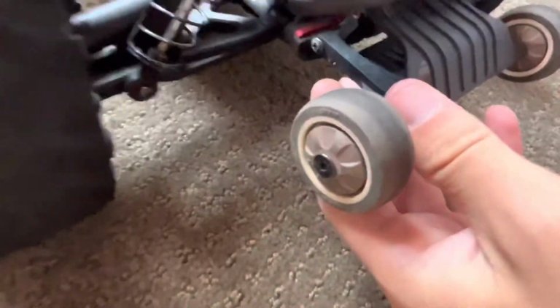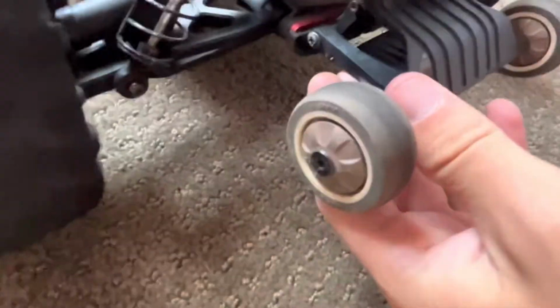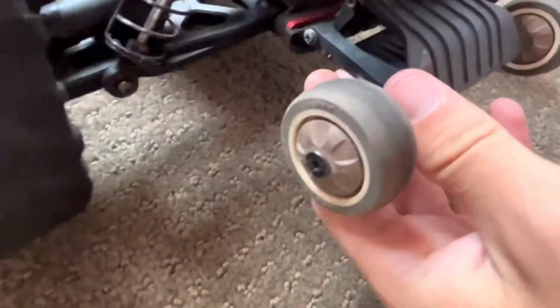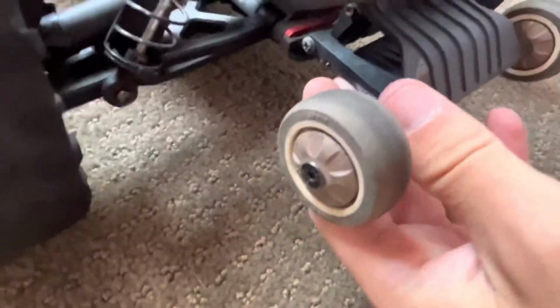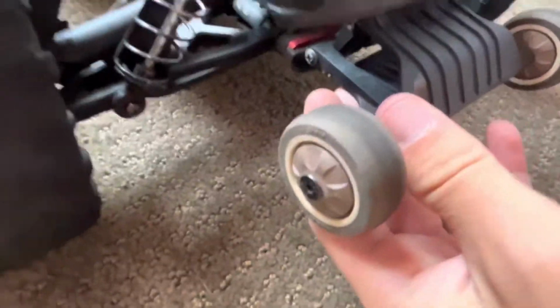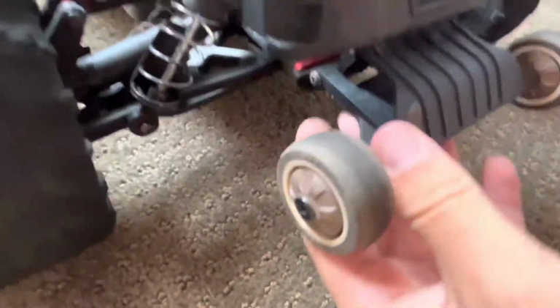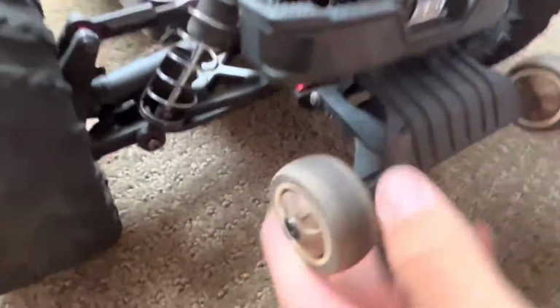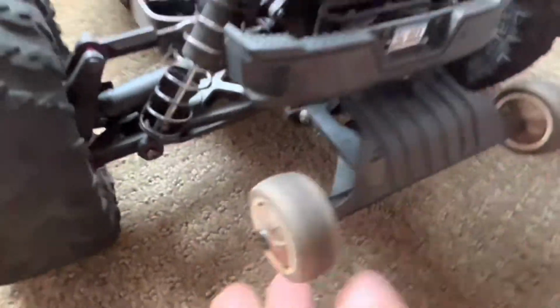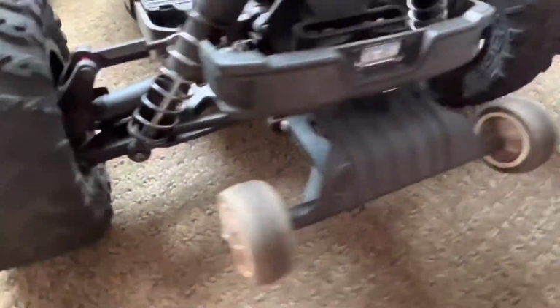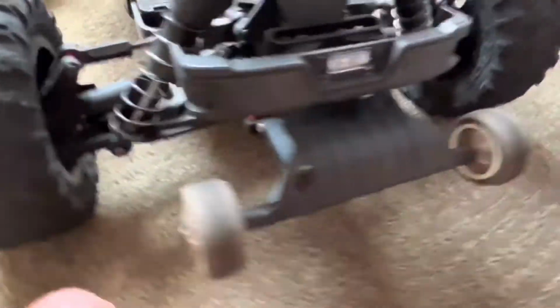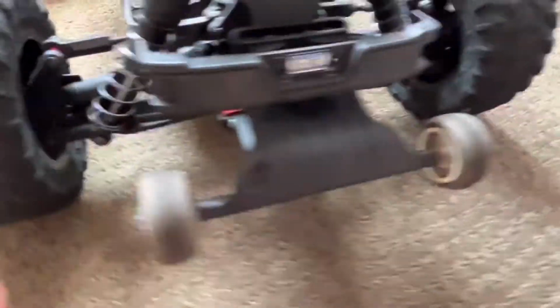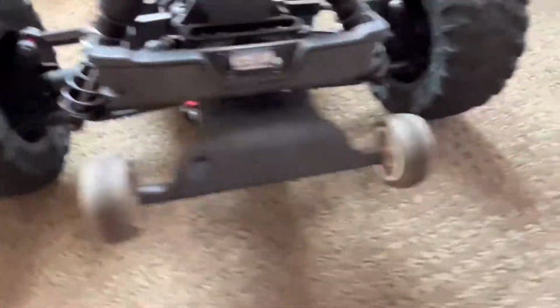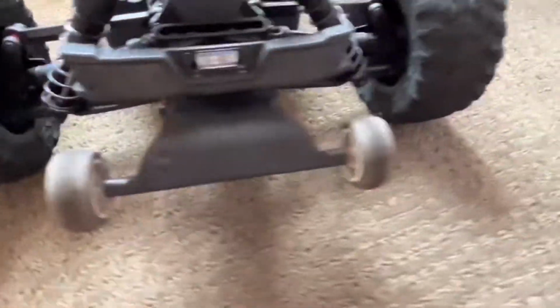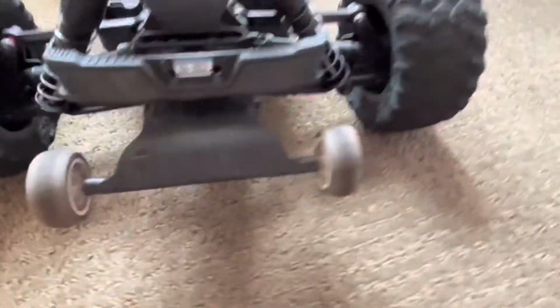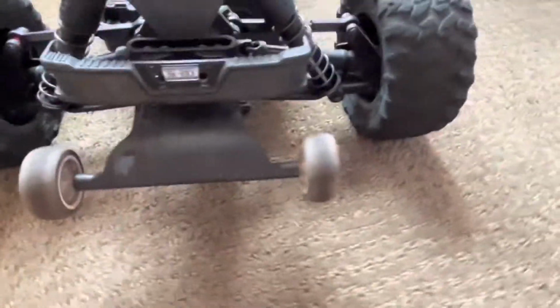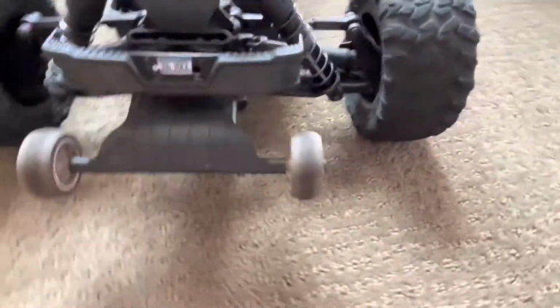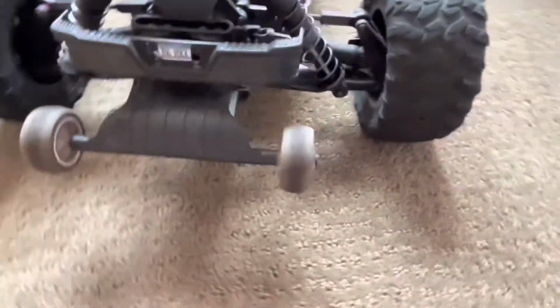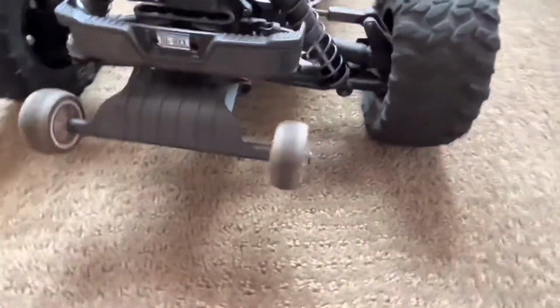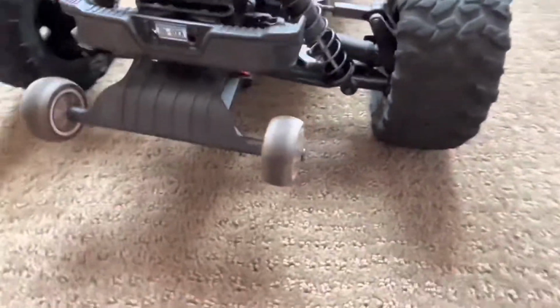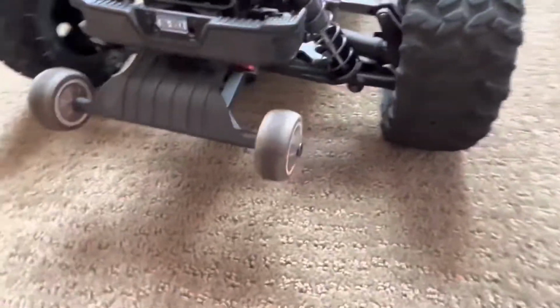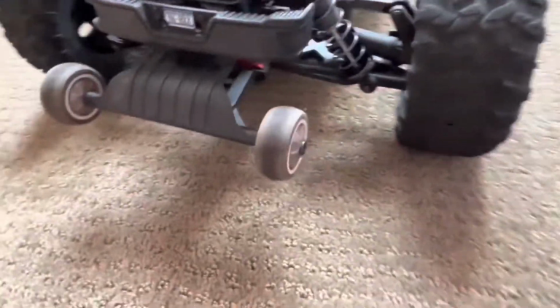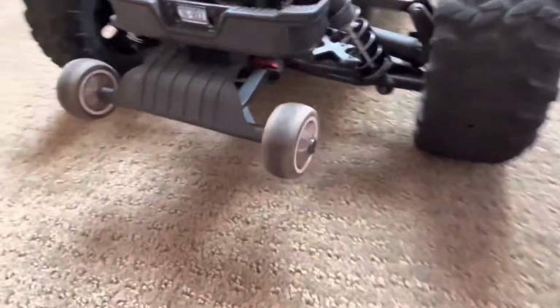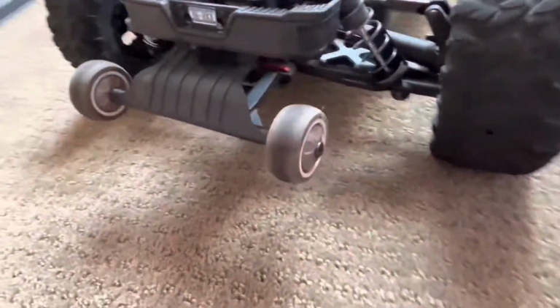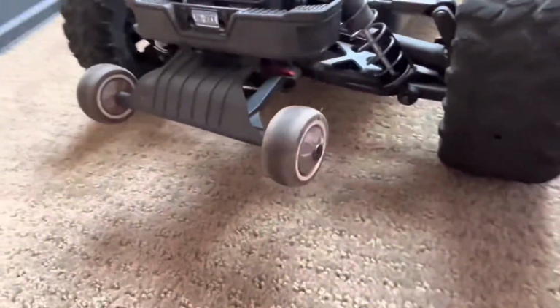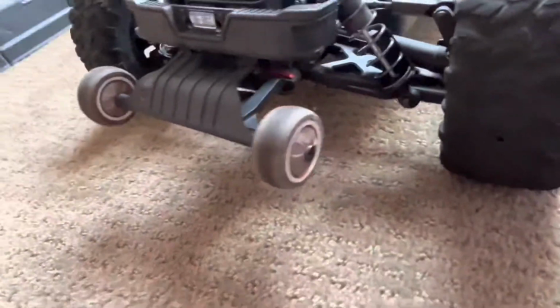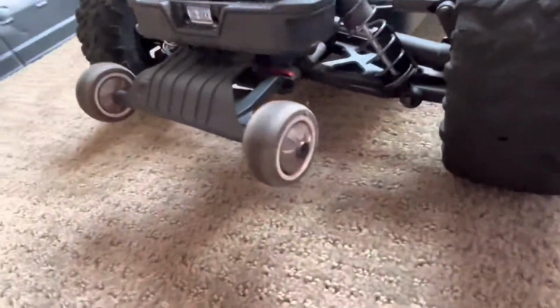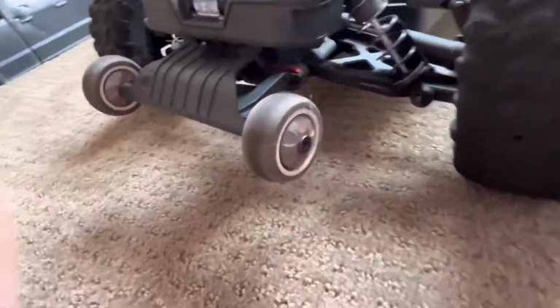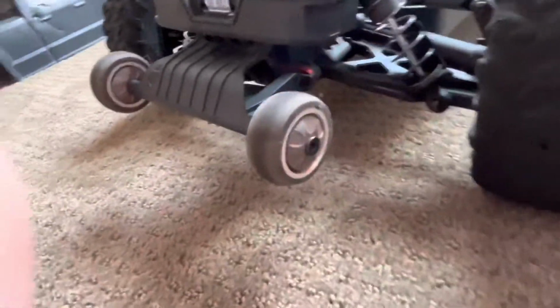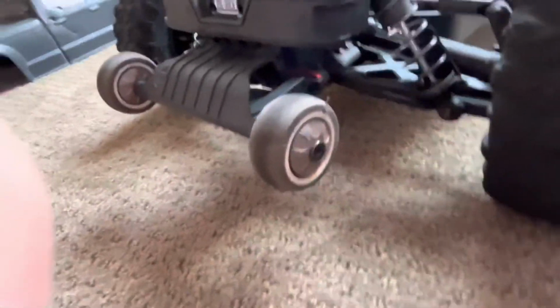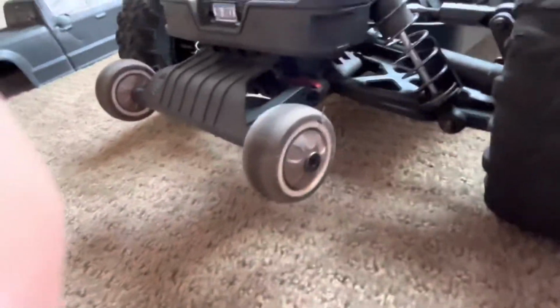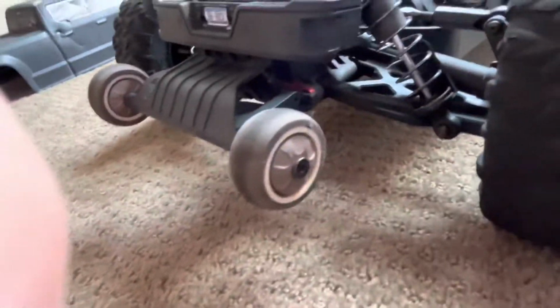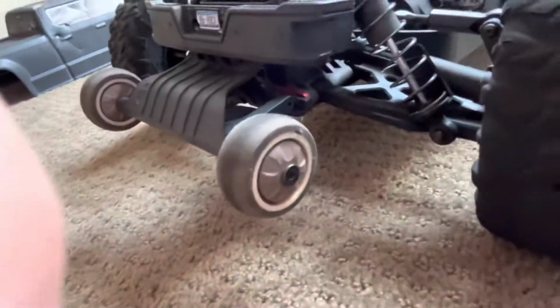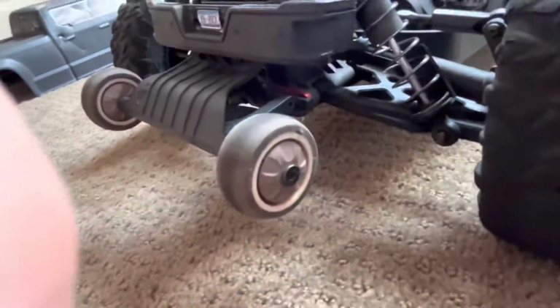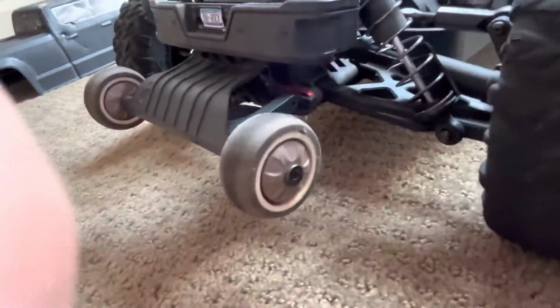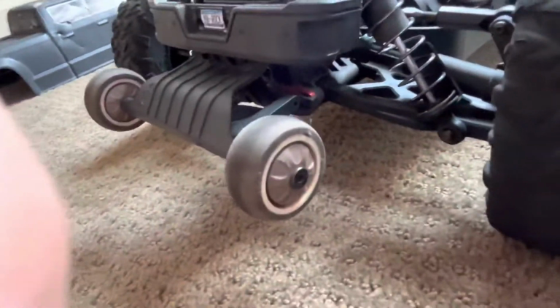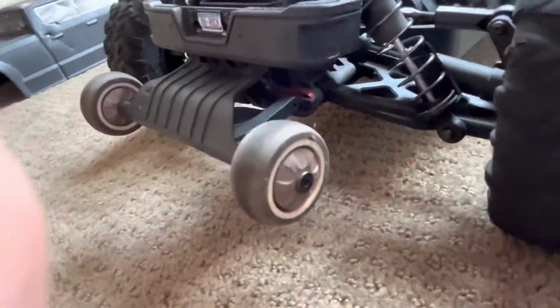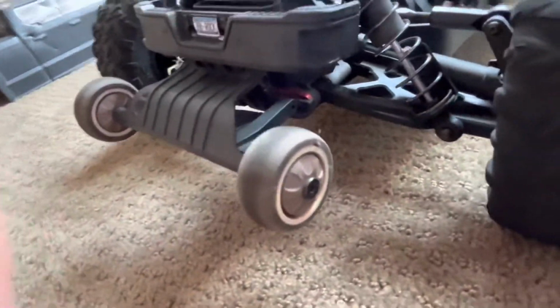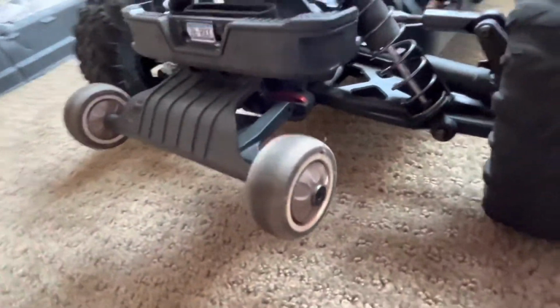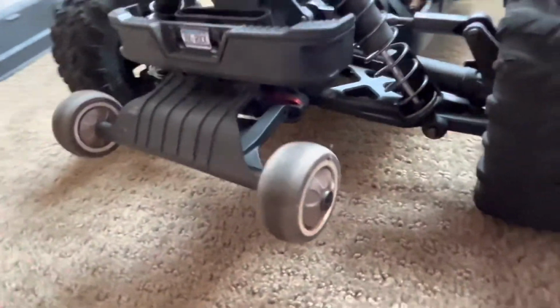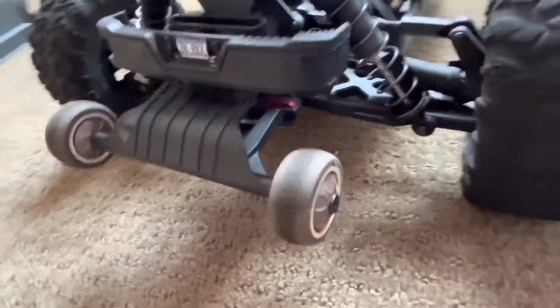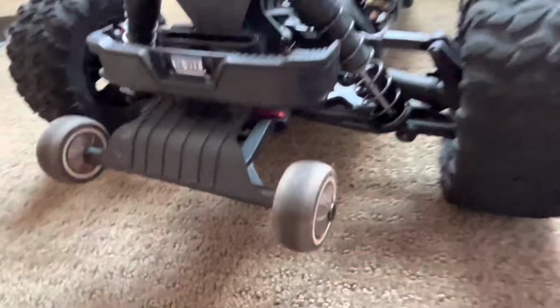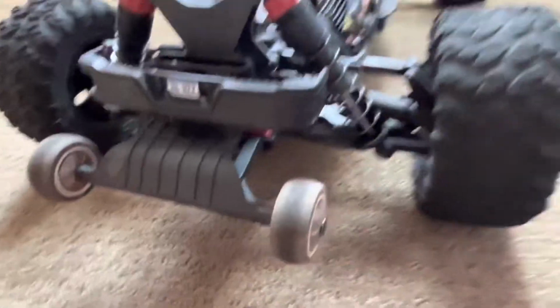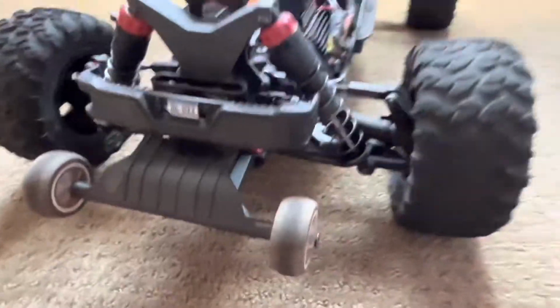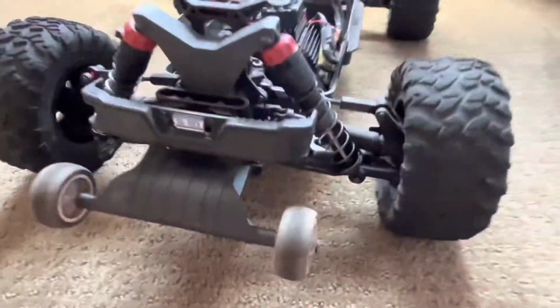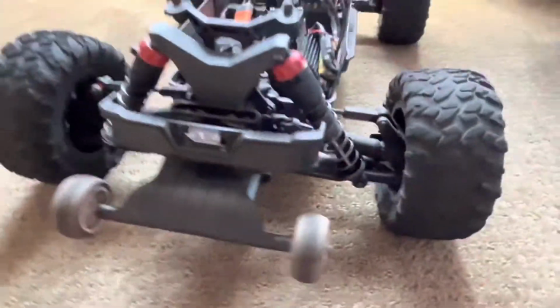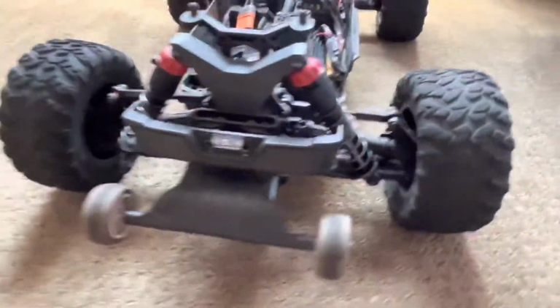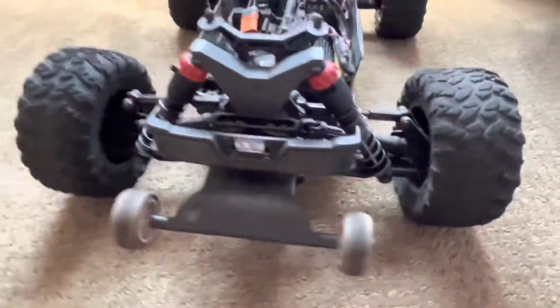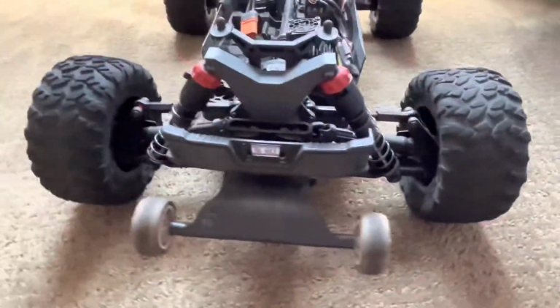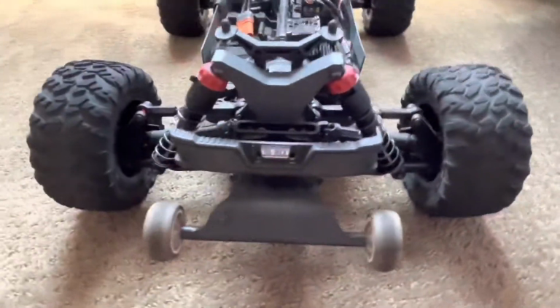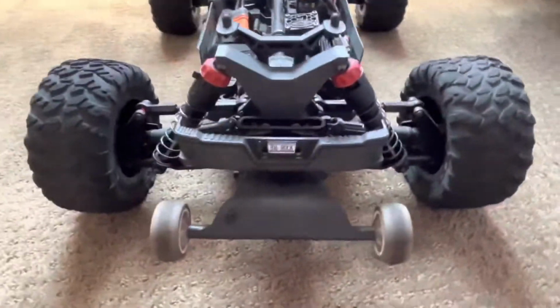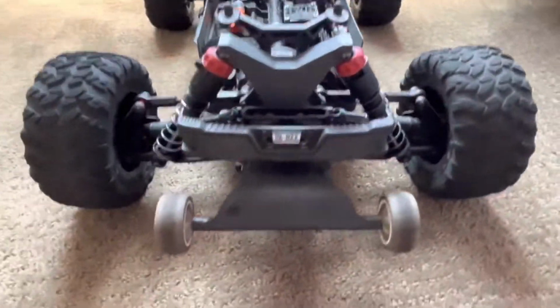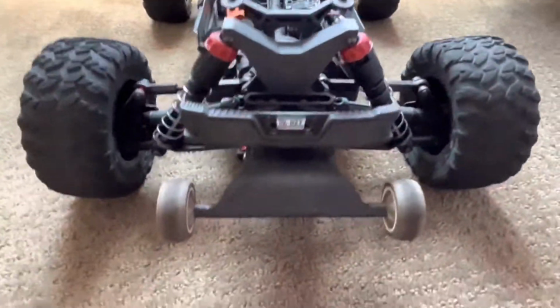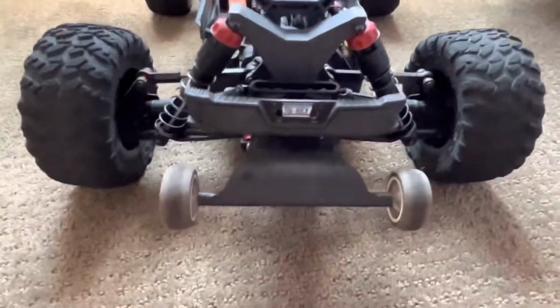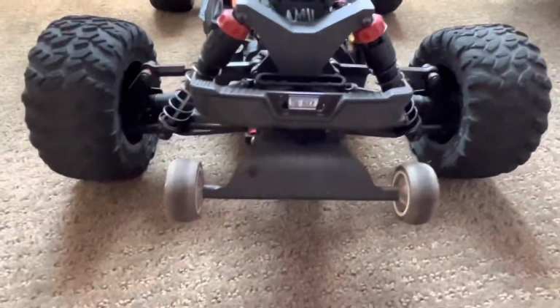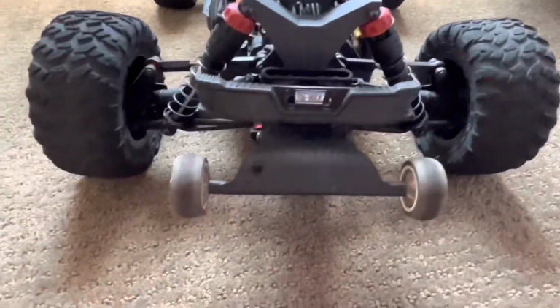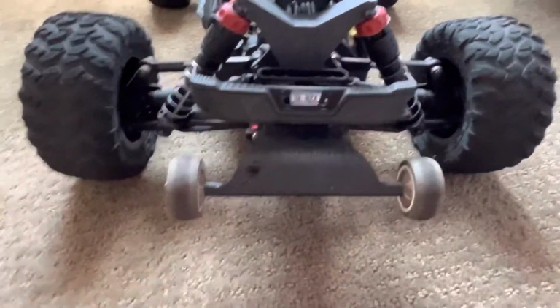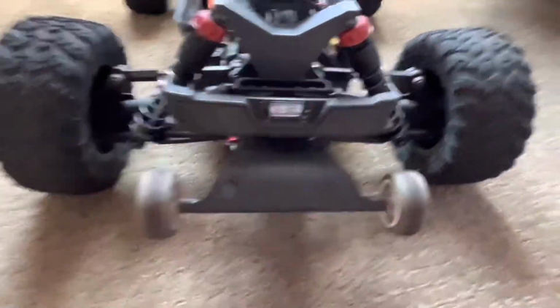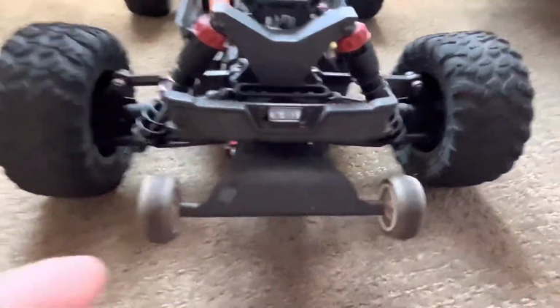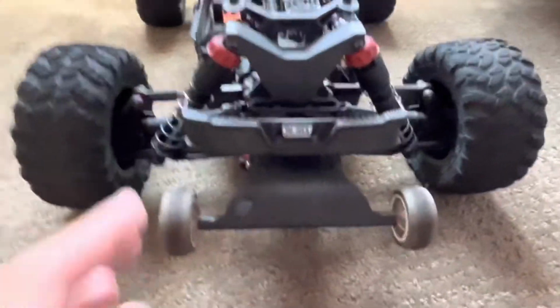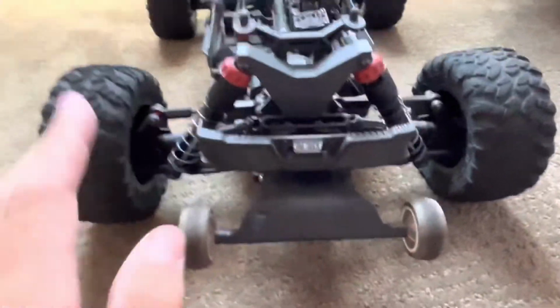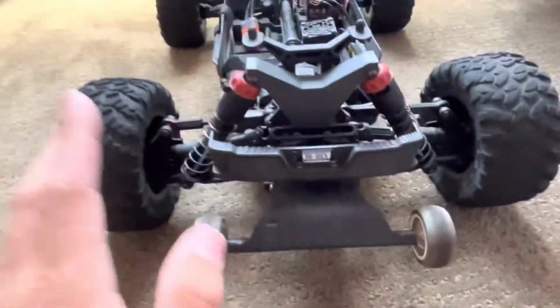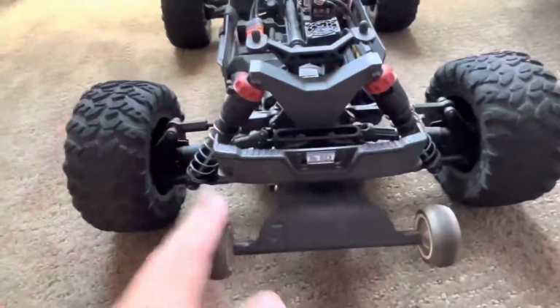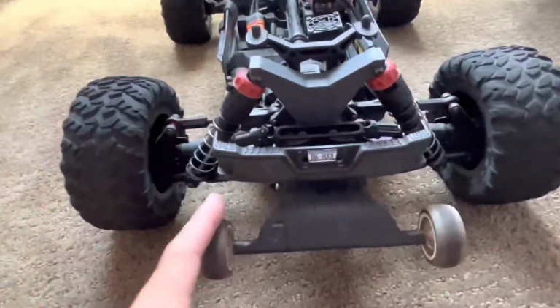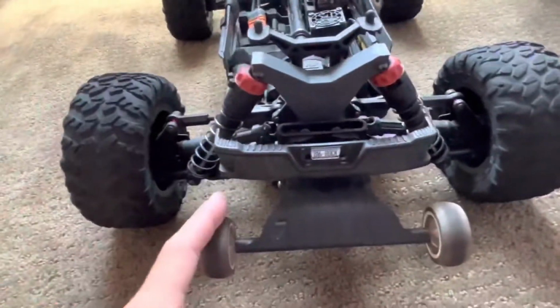Also, the wheelie bar wheels — the stock ones don't really keep you up in a wheelie, so I'd definitely get some rubber ones because they help a lot.